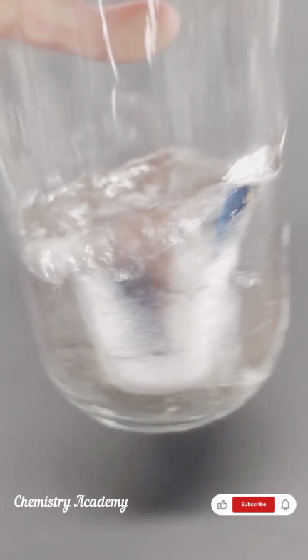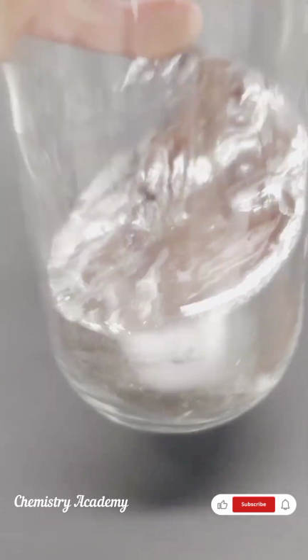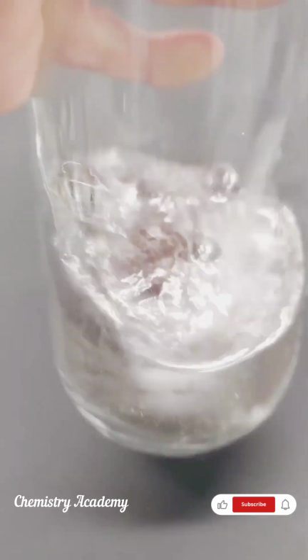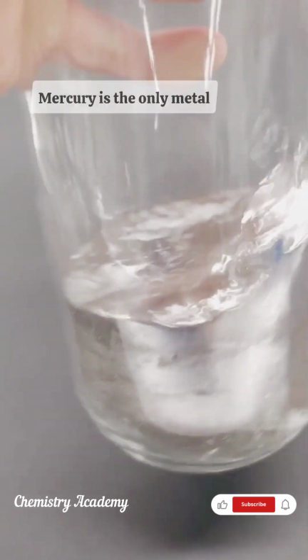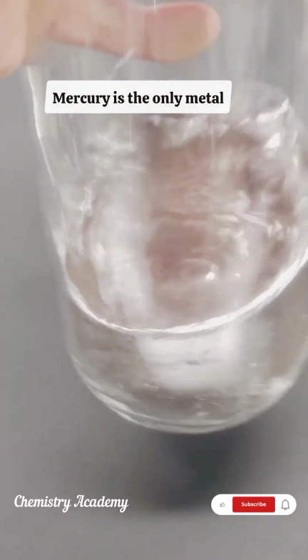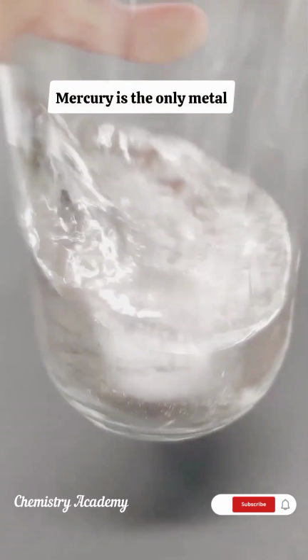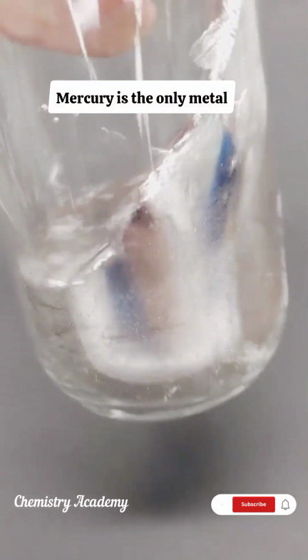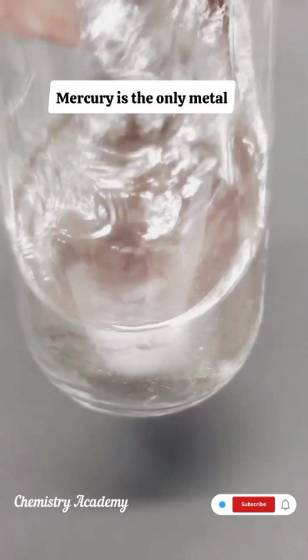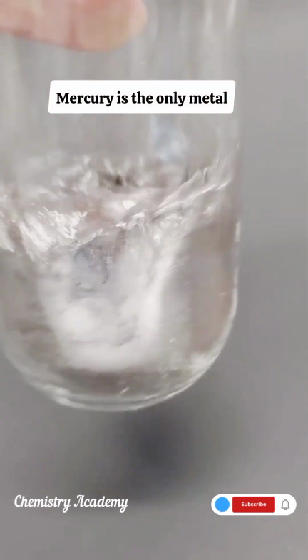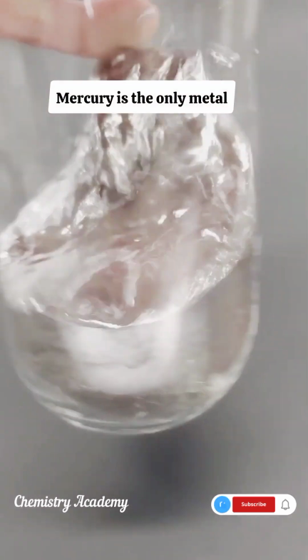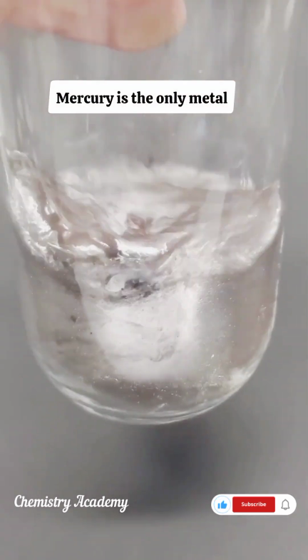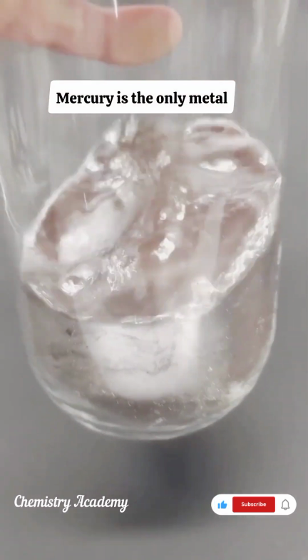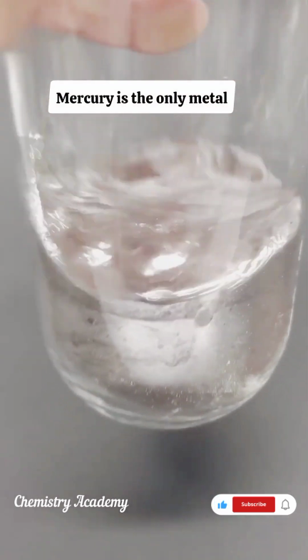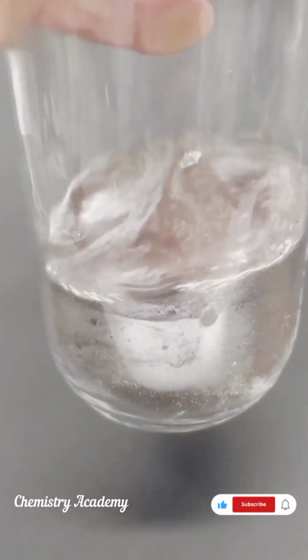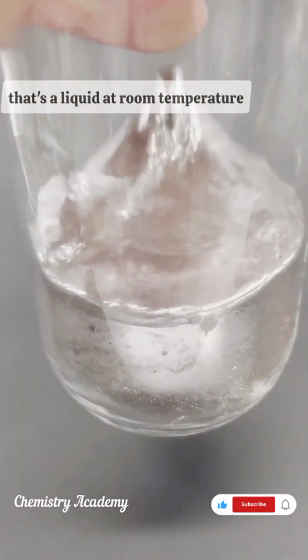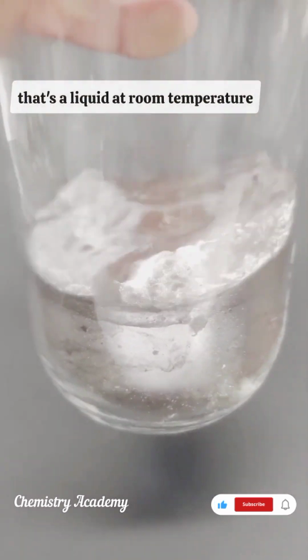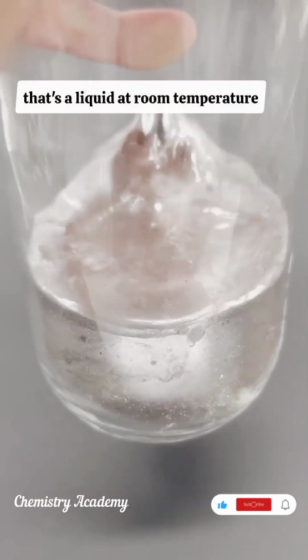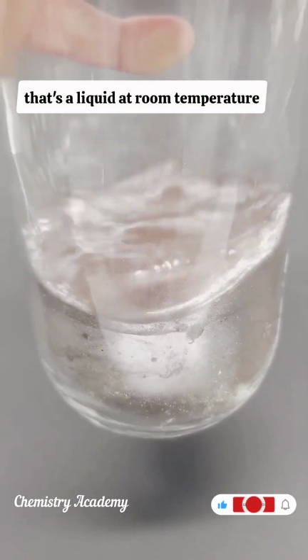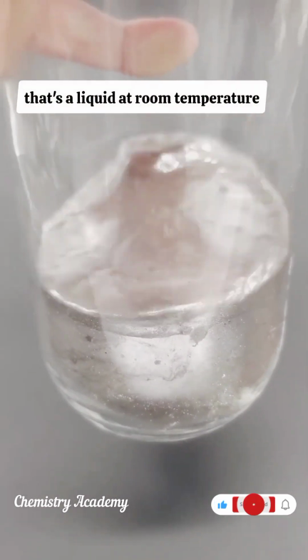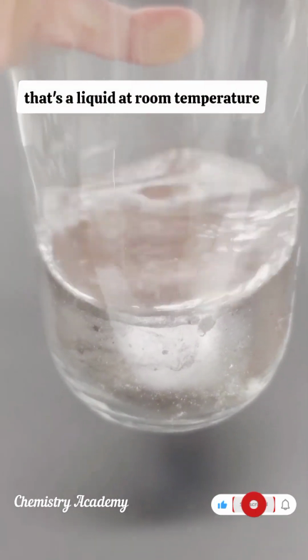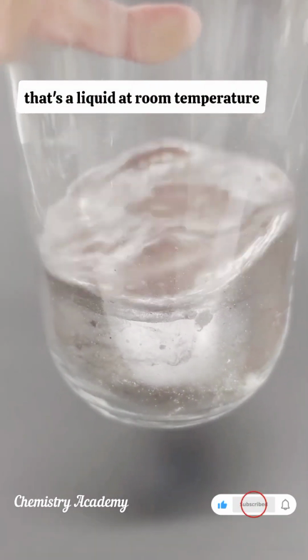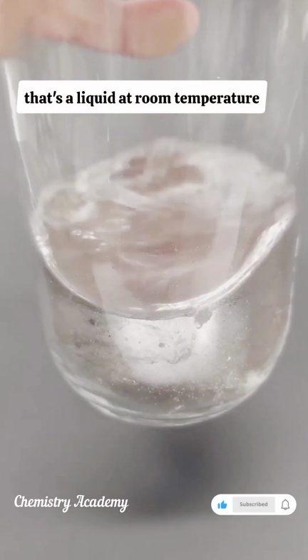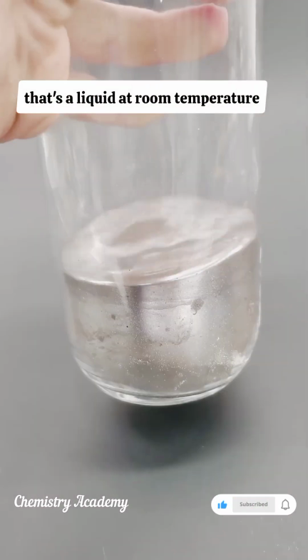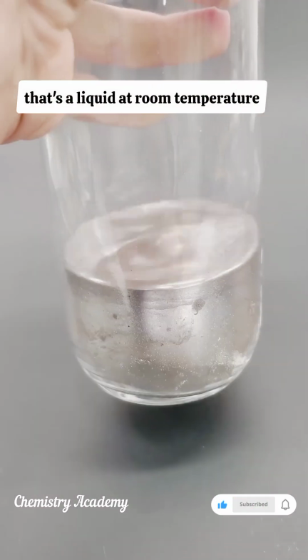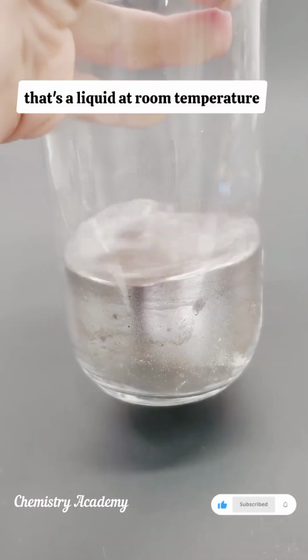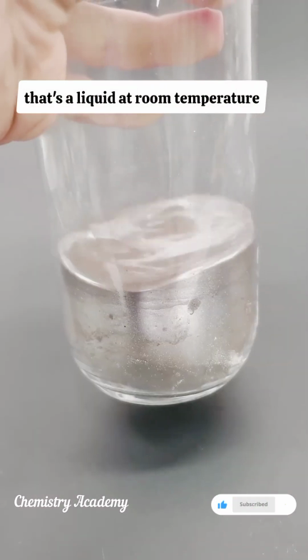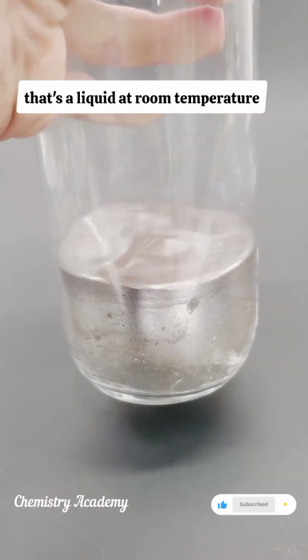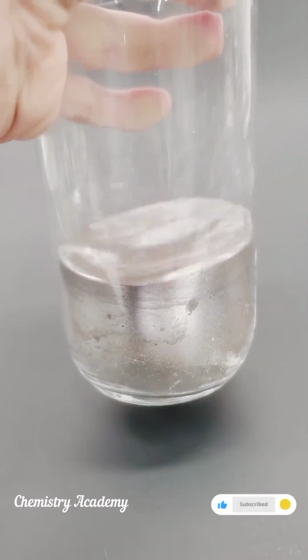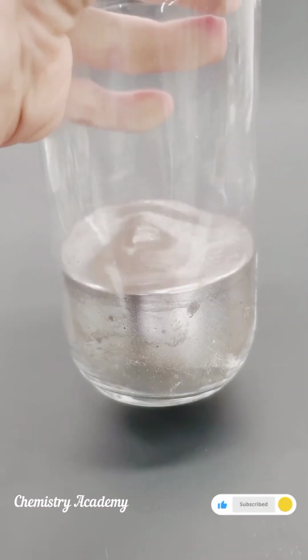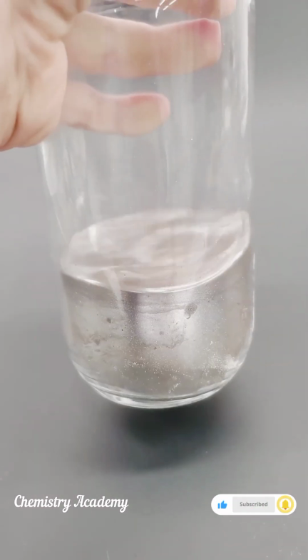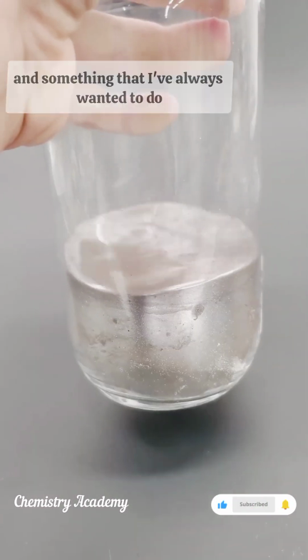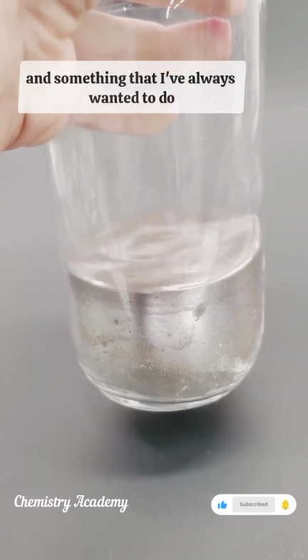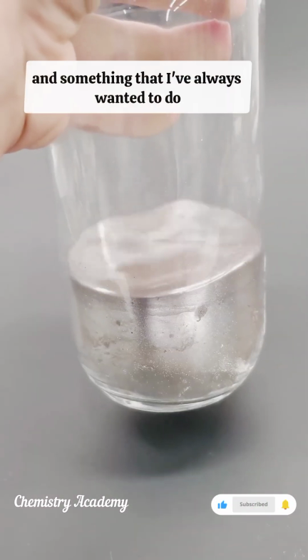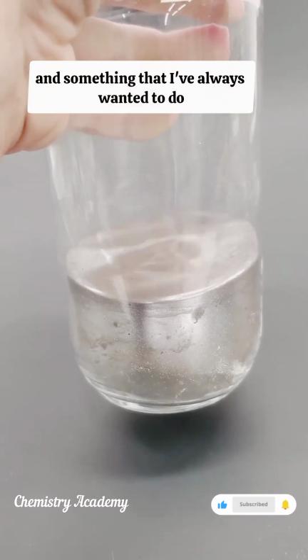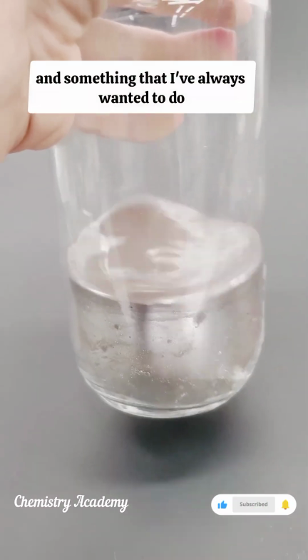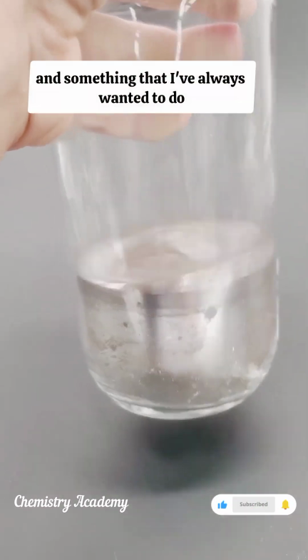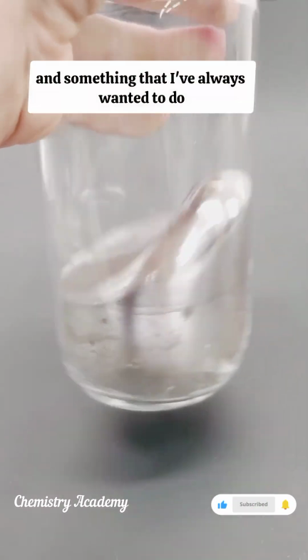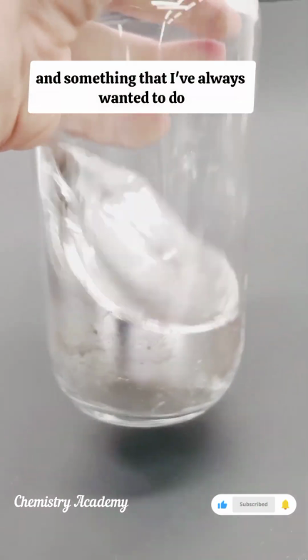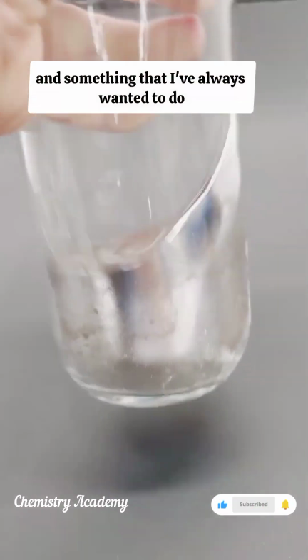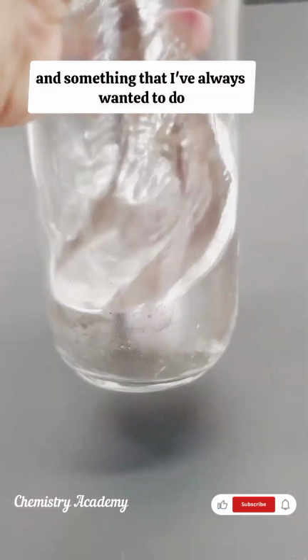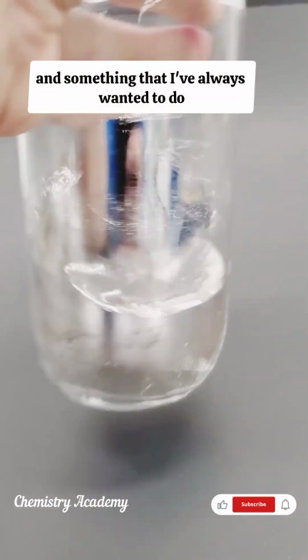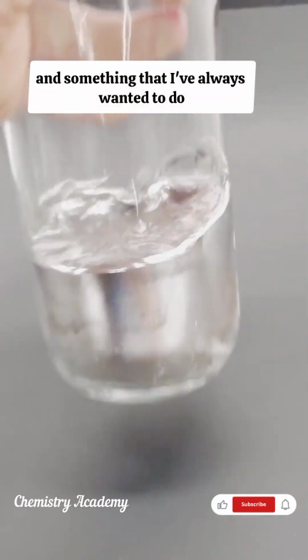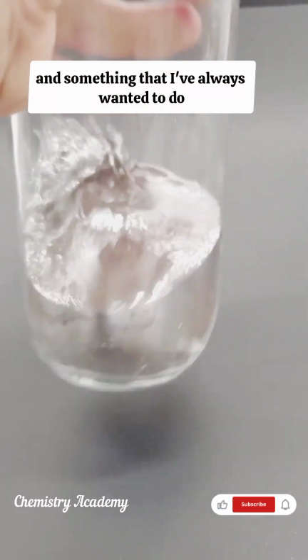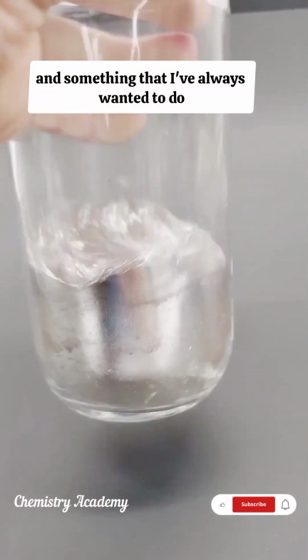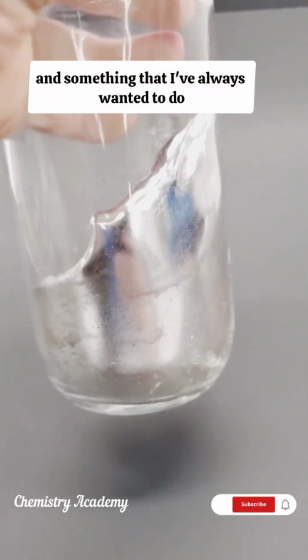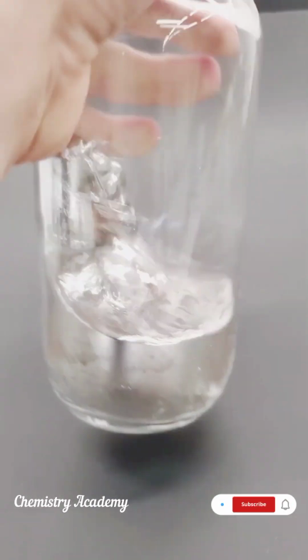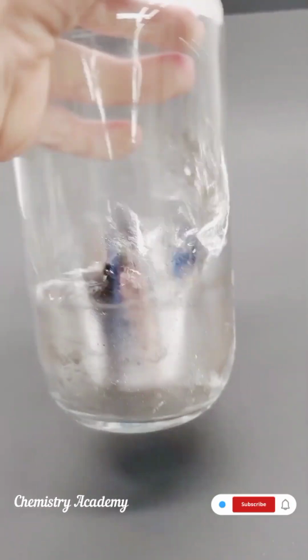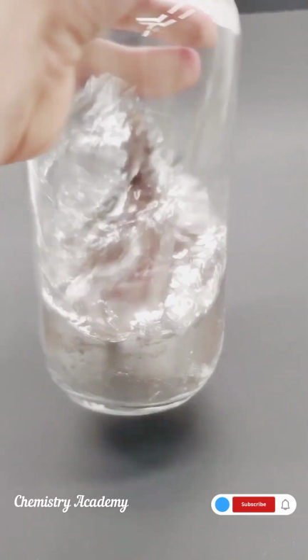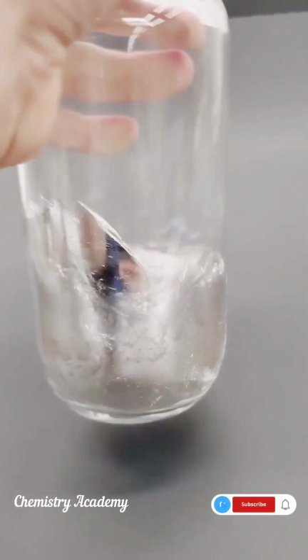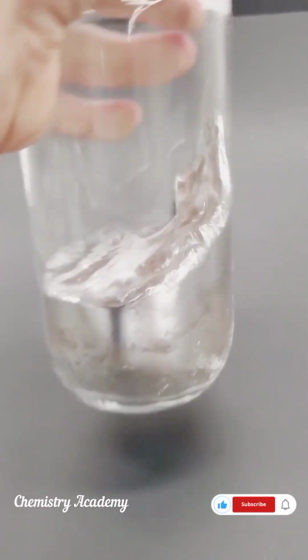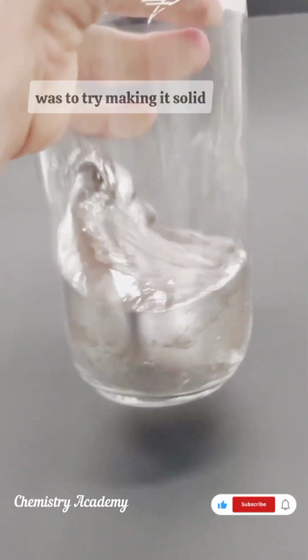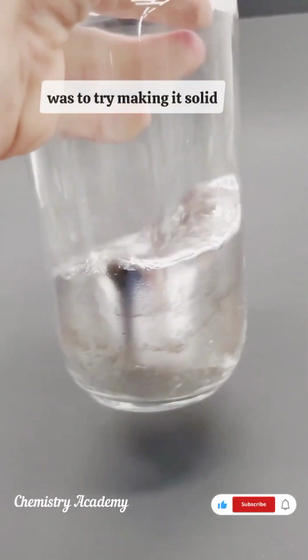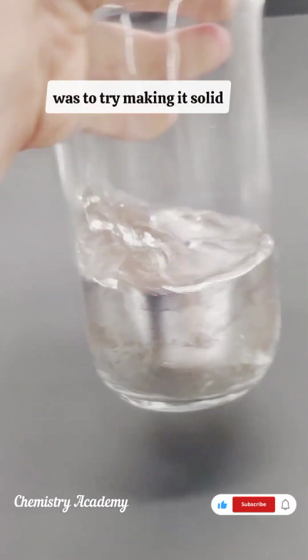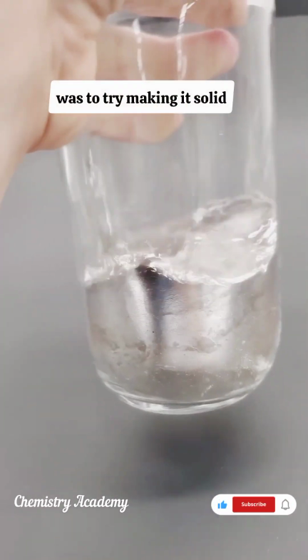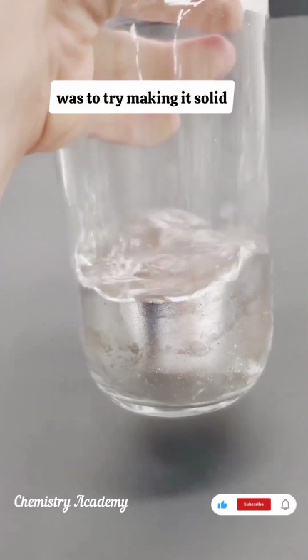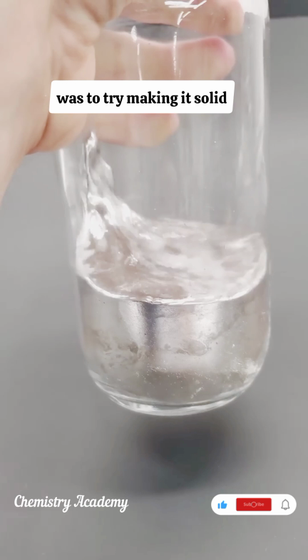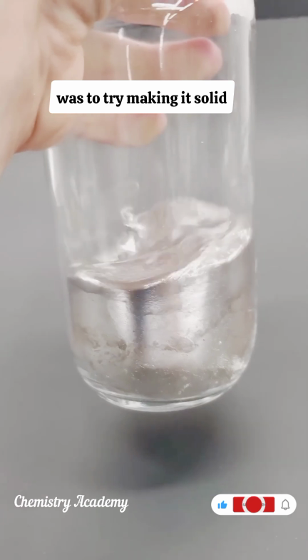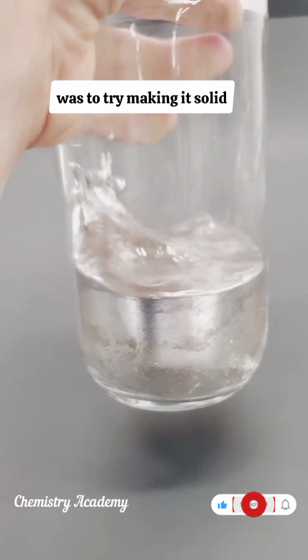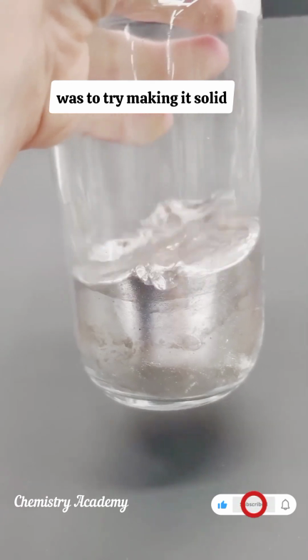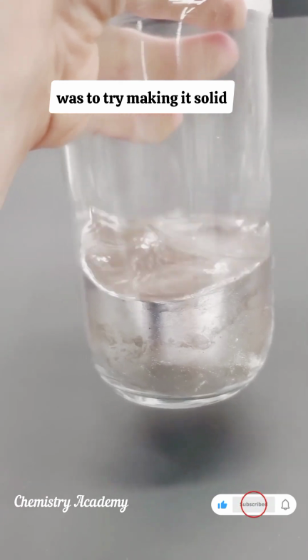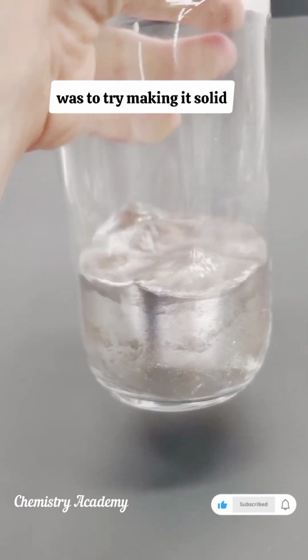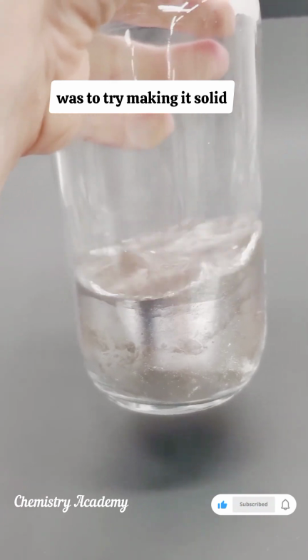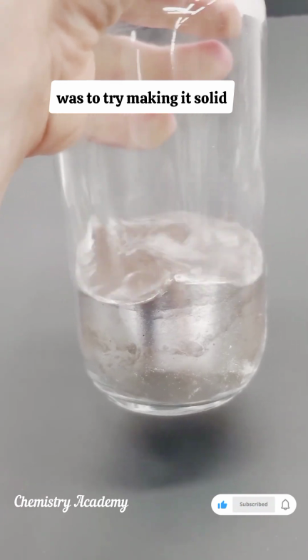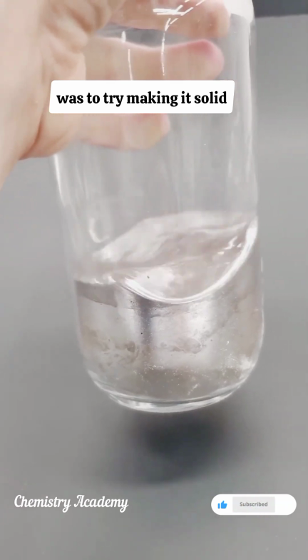Mercury is the only metal that's a liquid at room temperature, and something that I've always wanted to do was to try making it solid.